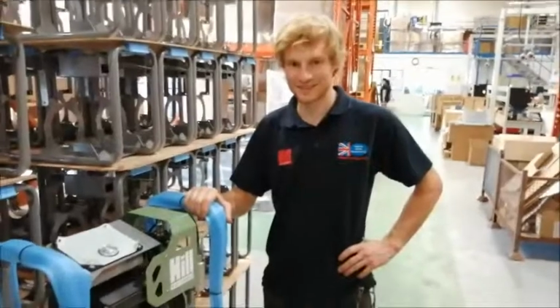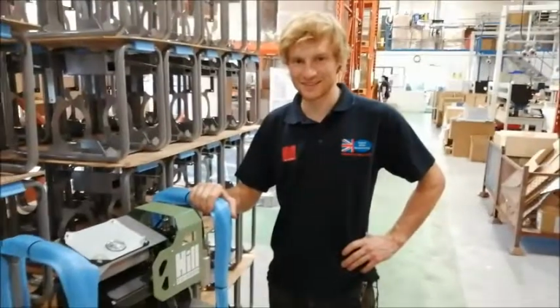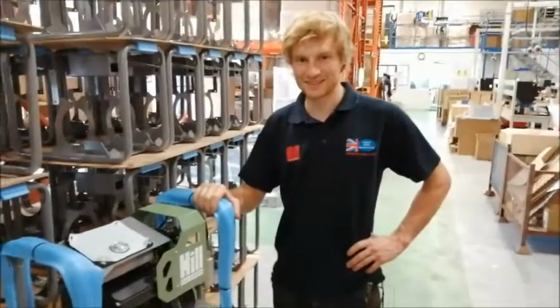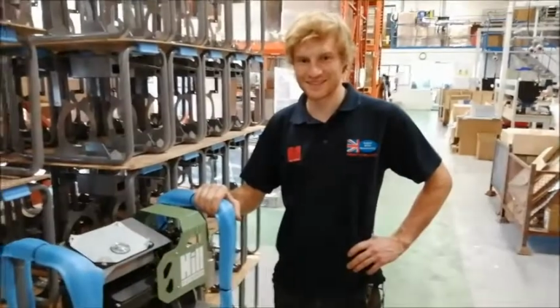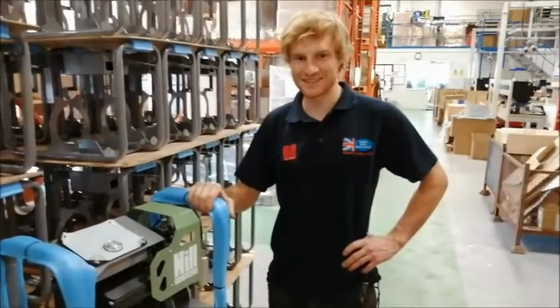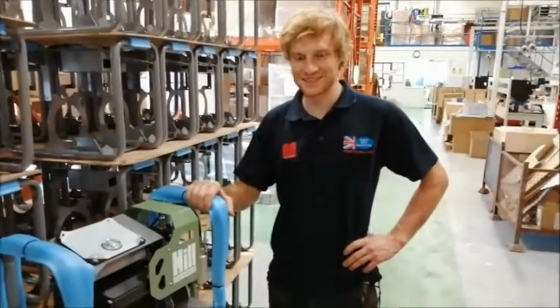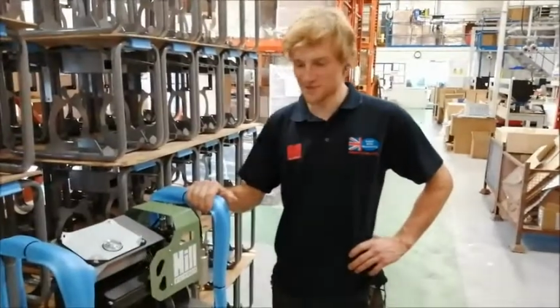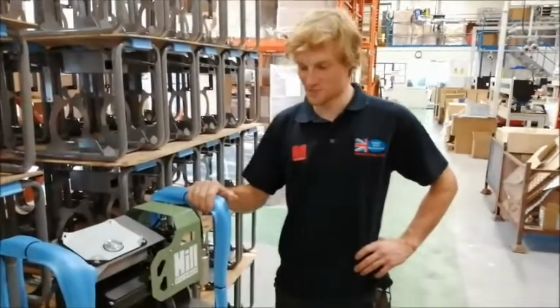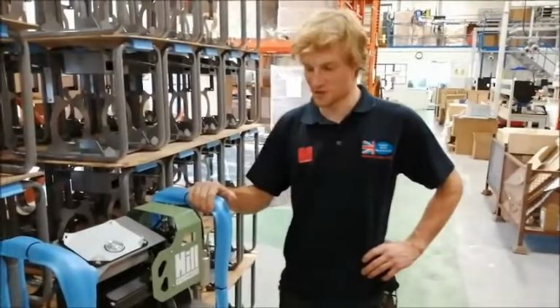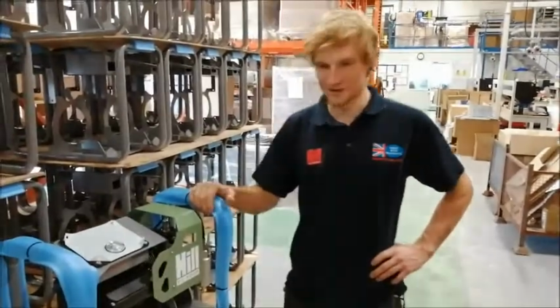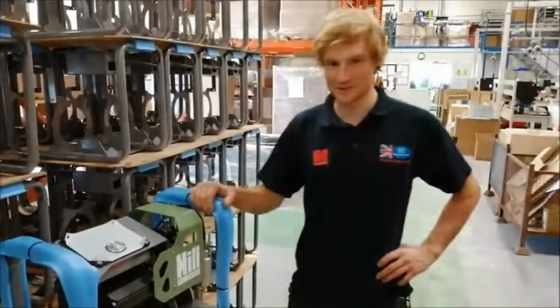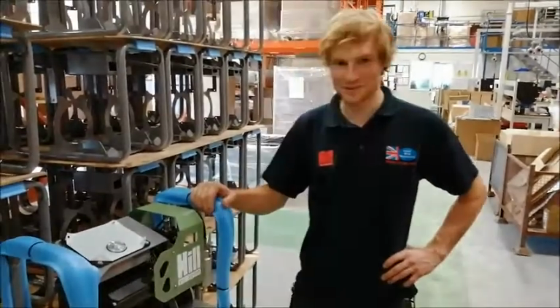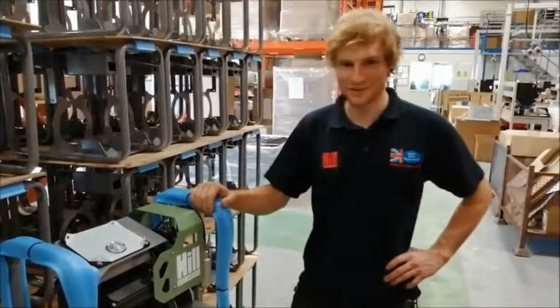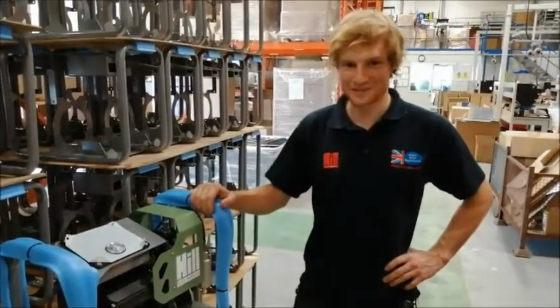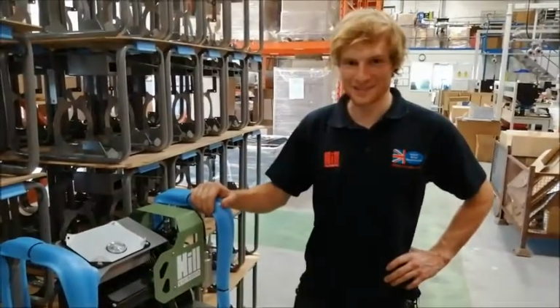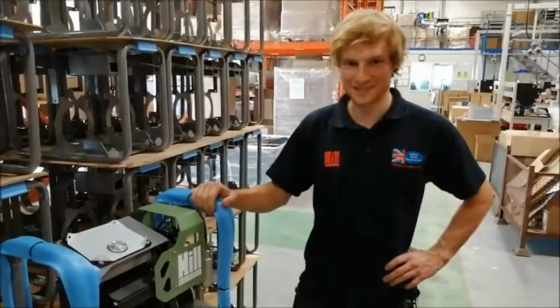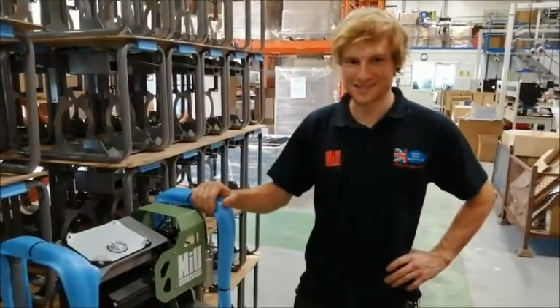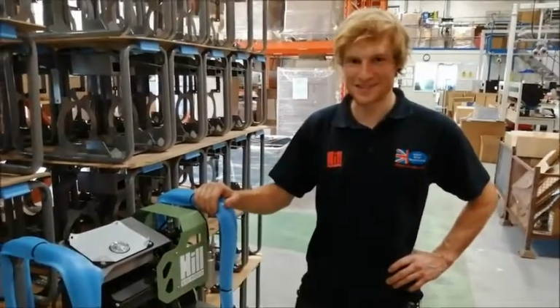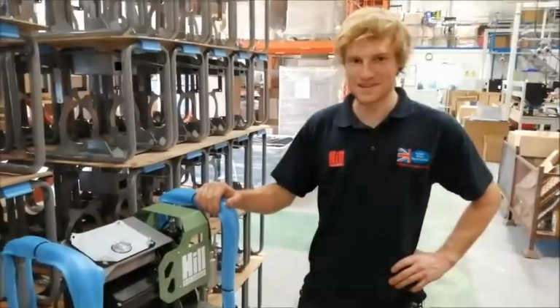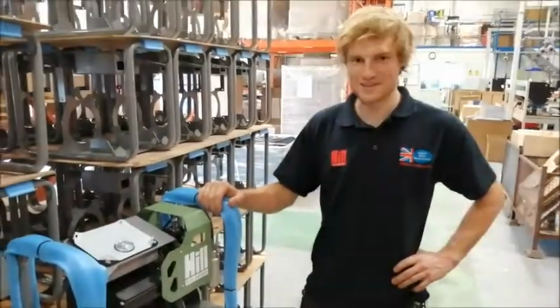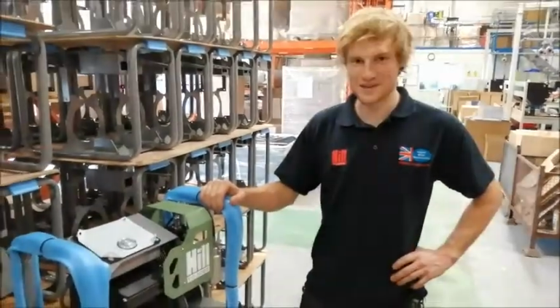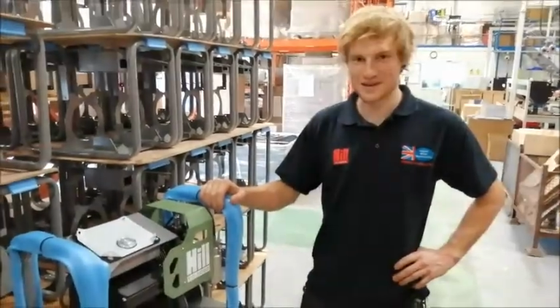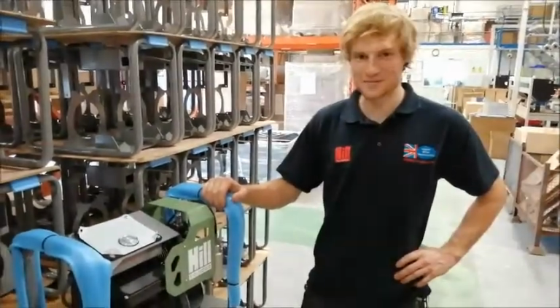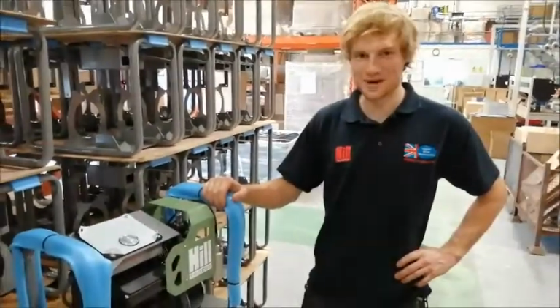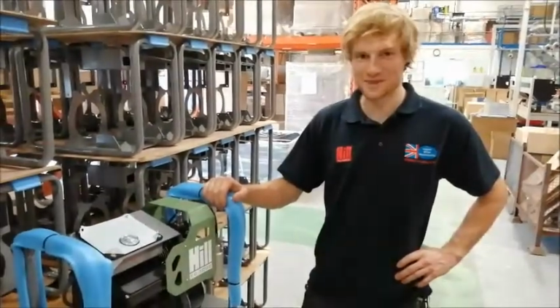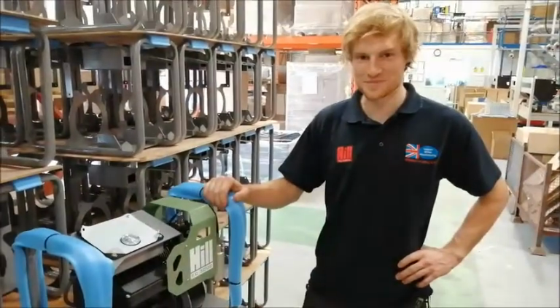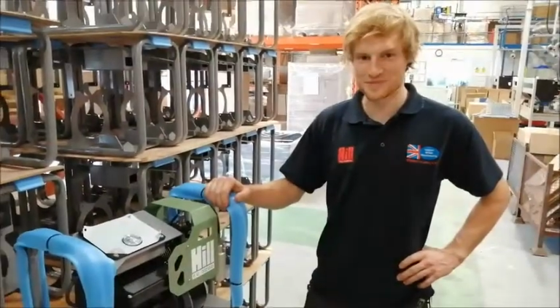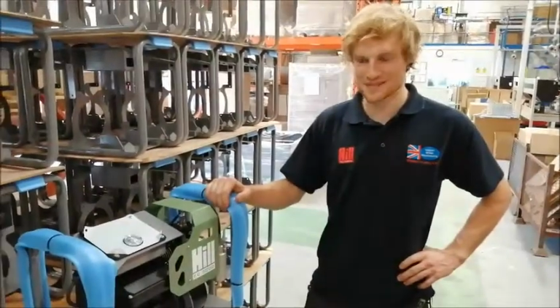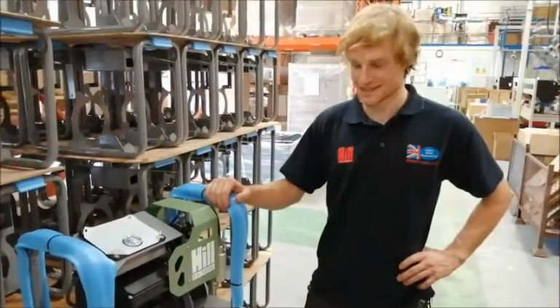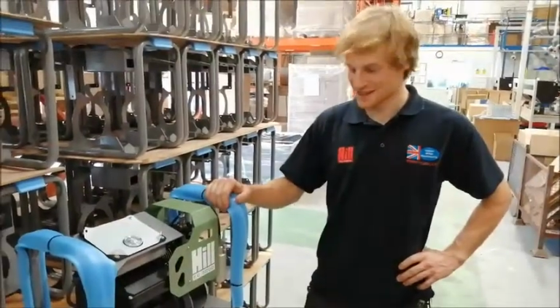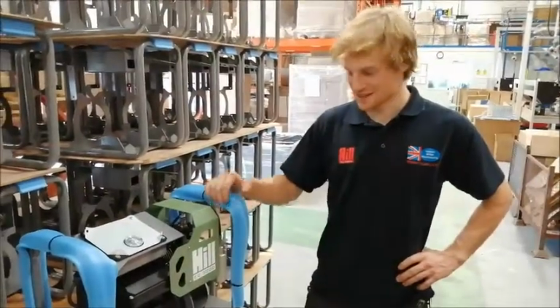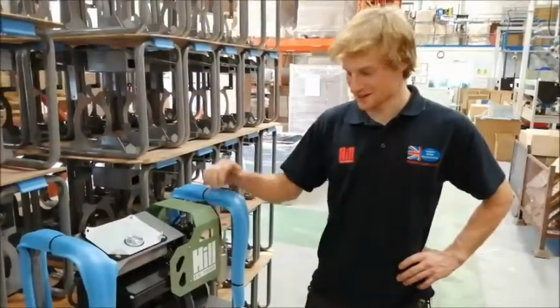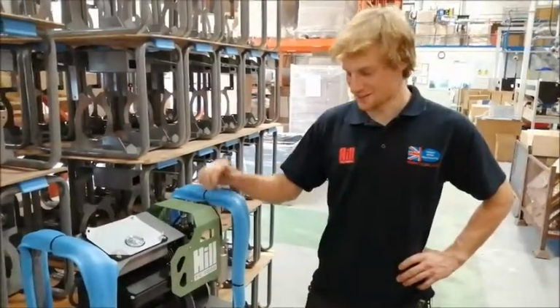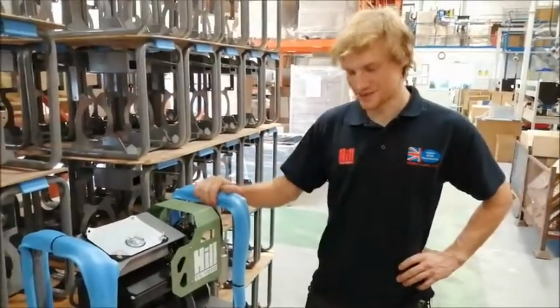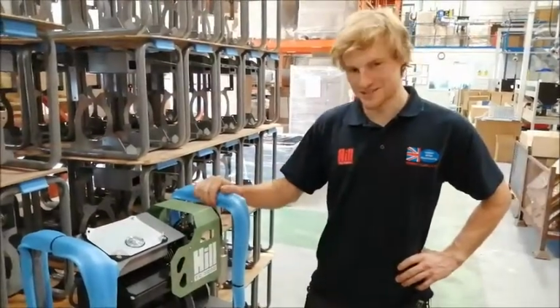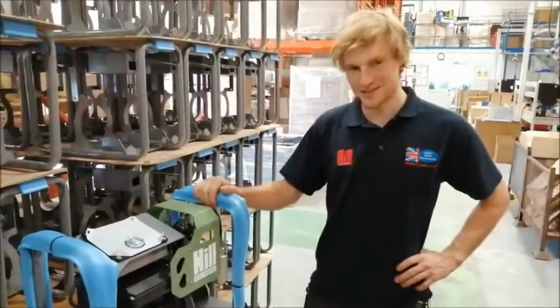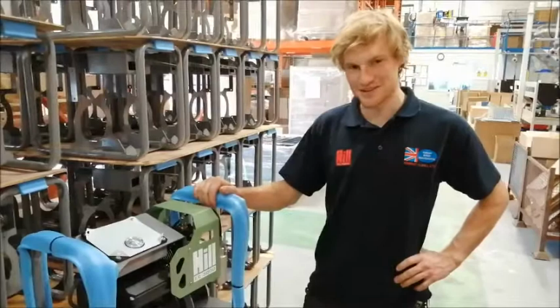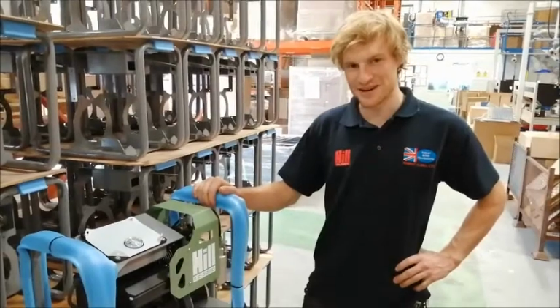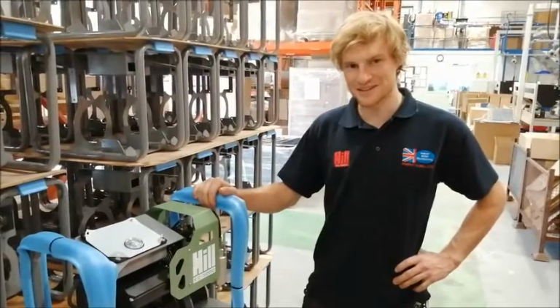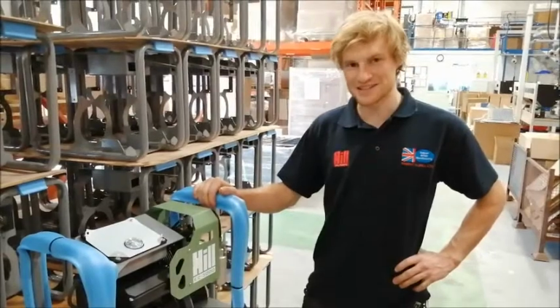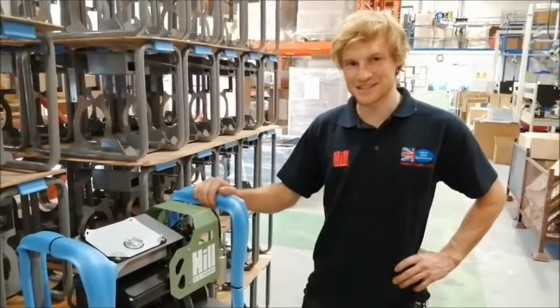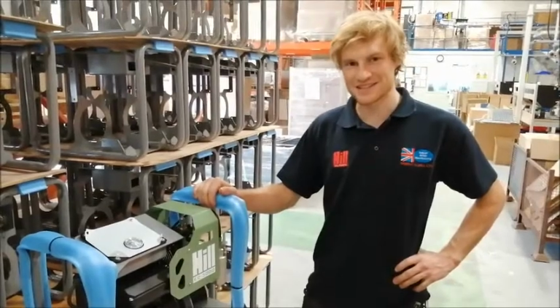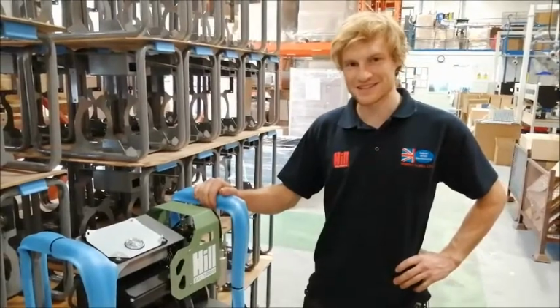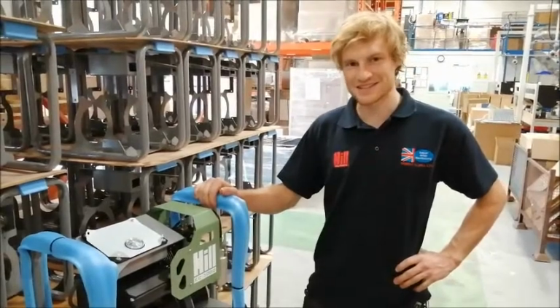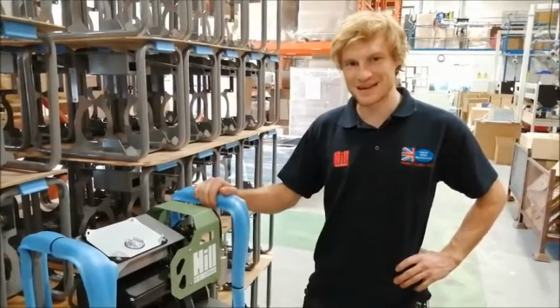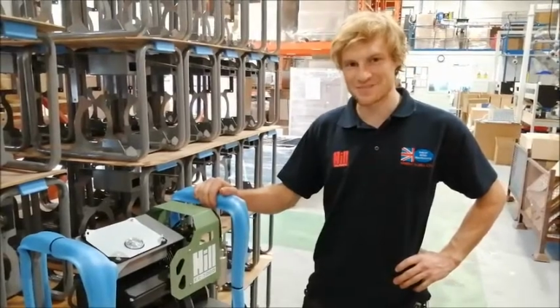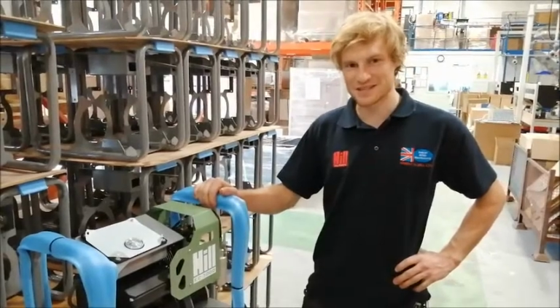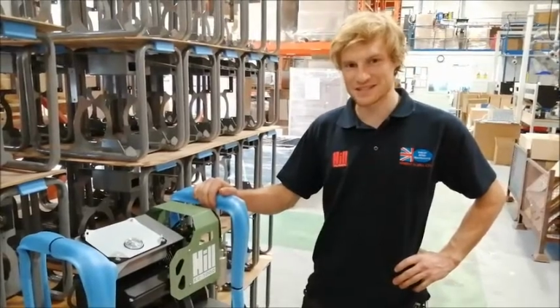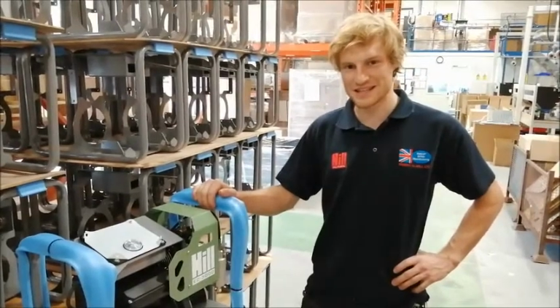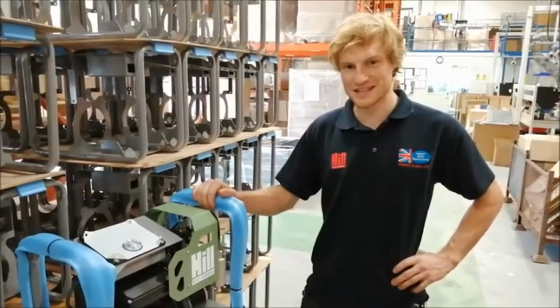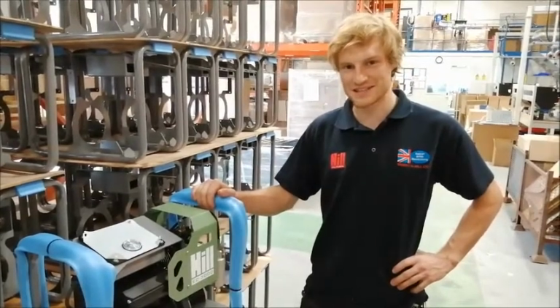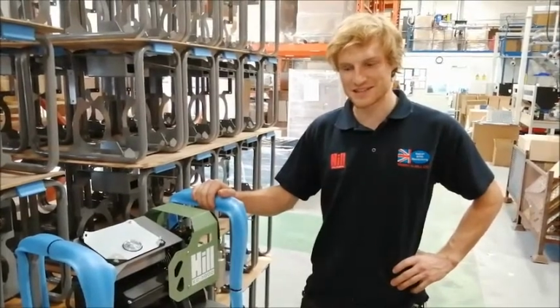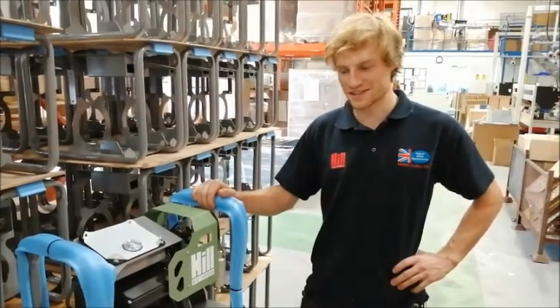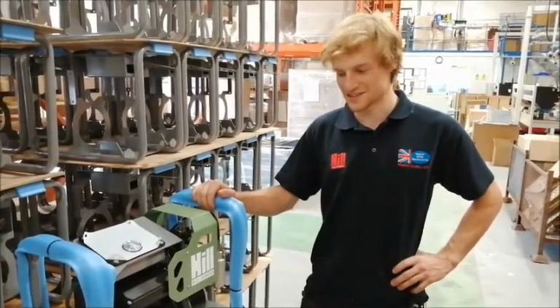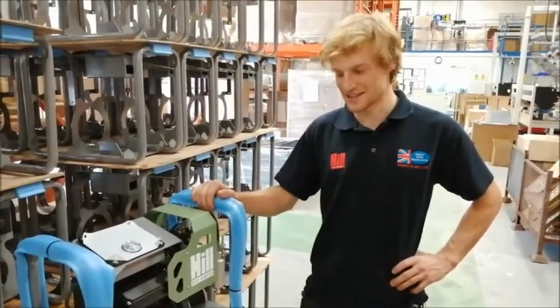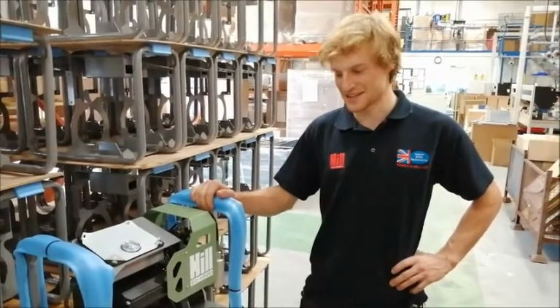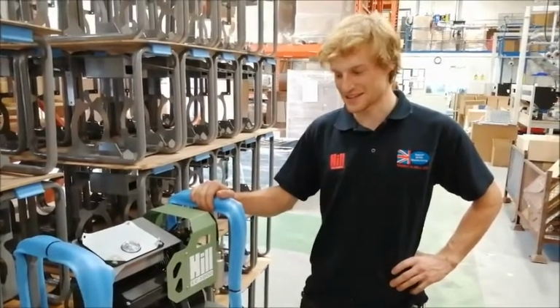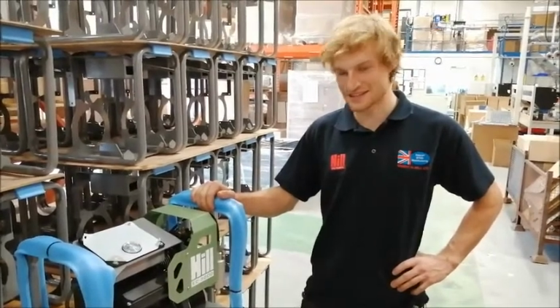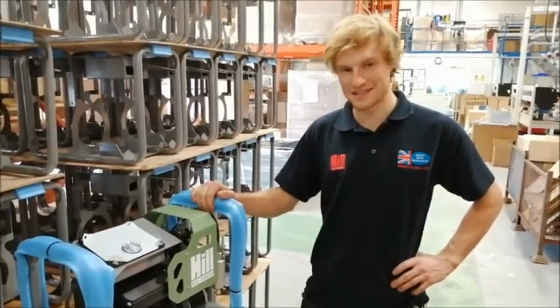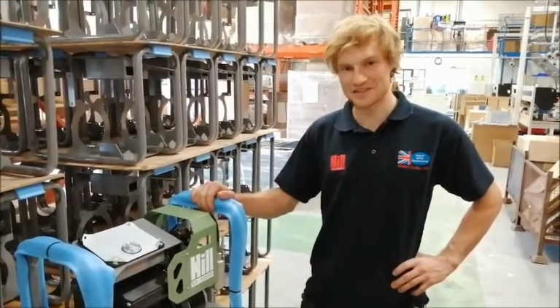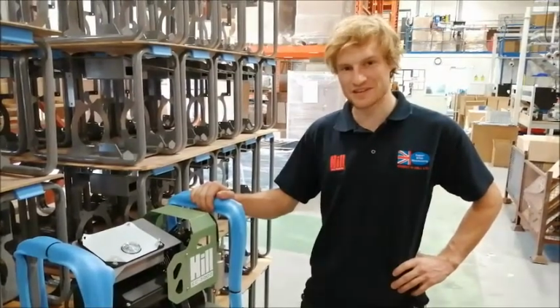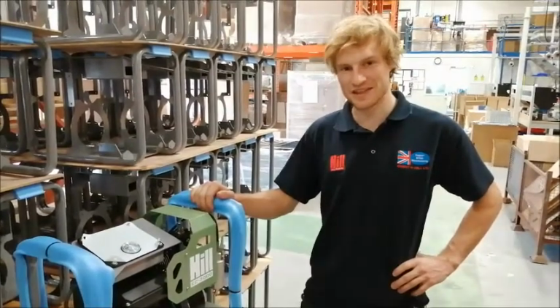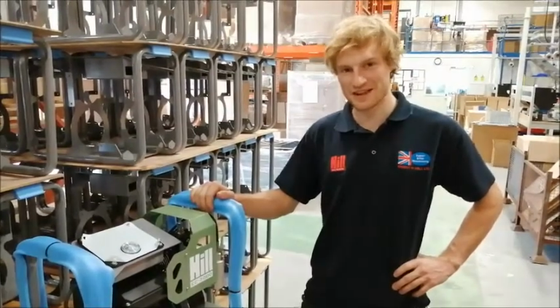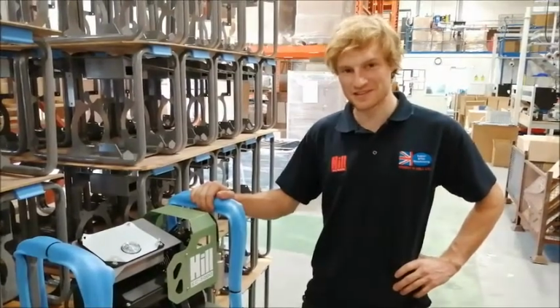Hi, I'm Will, one of the engineers from Hill Pumps, and I'm going to show you how to change the temperature sensor on the EC3000.